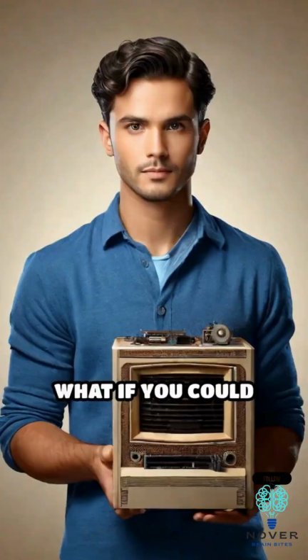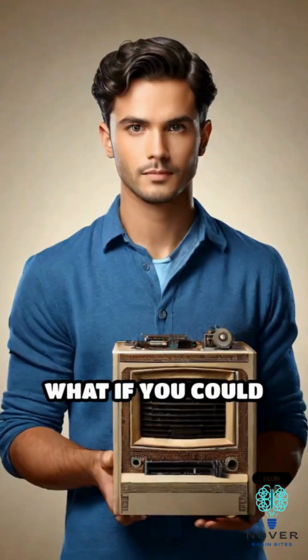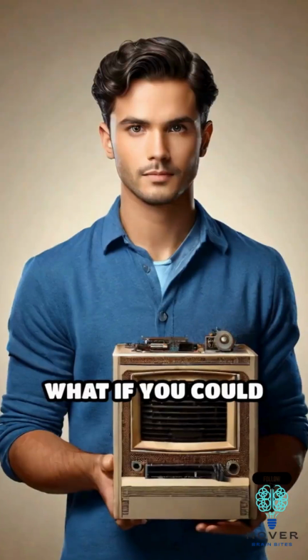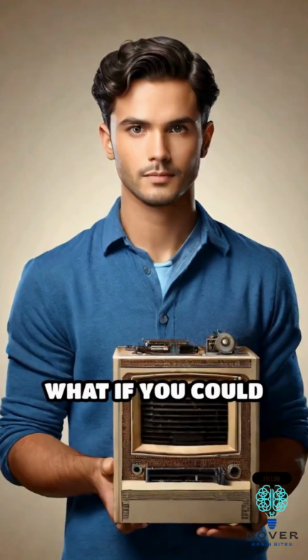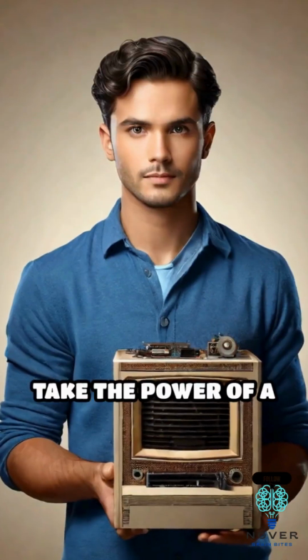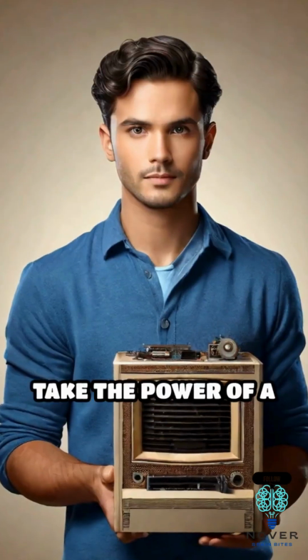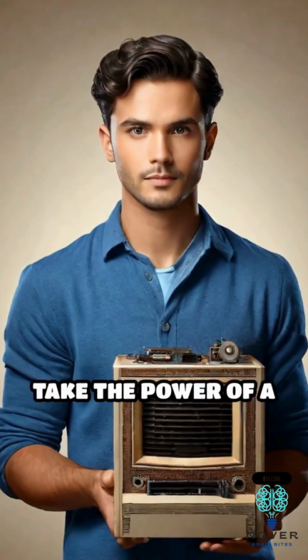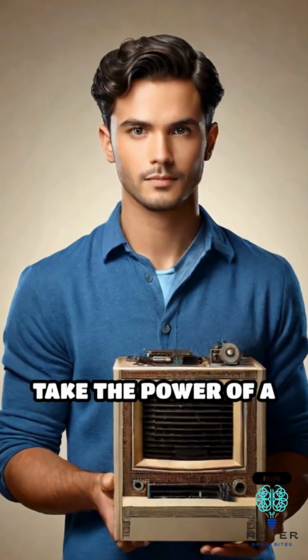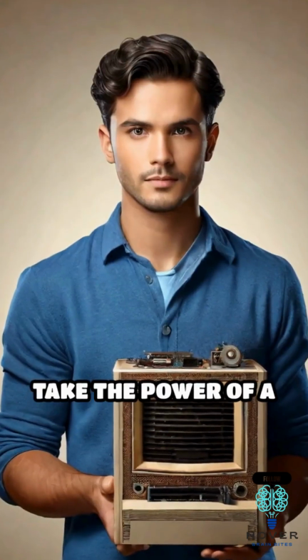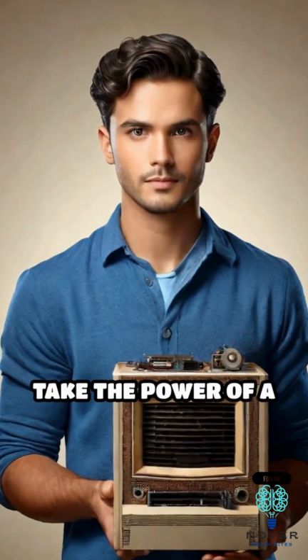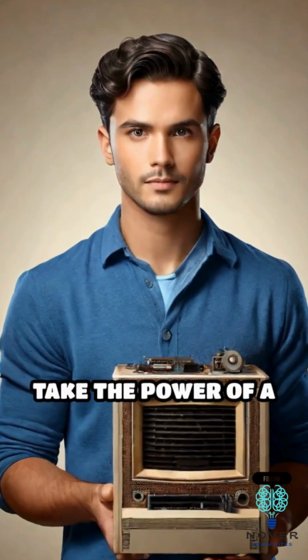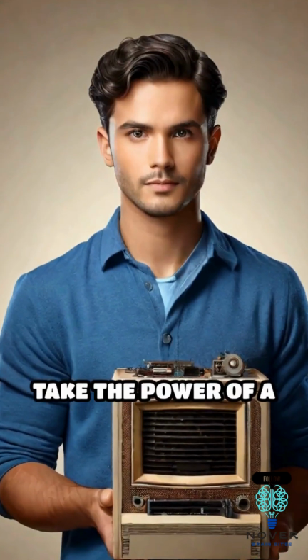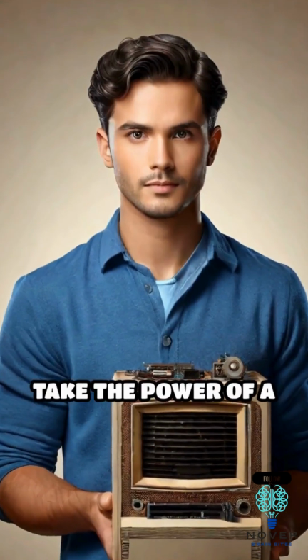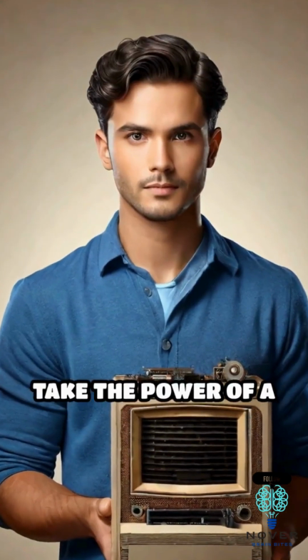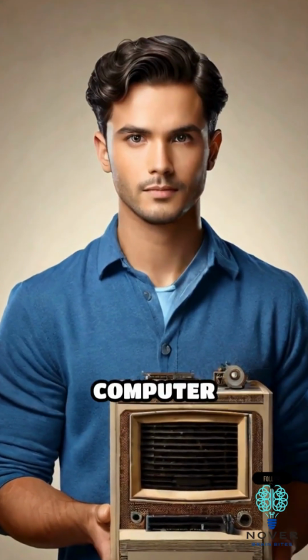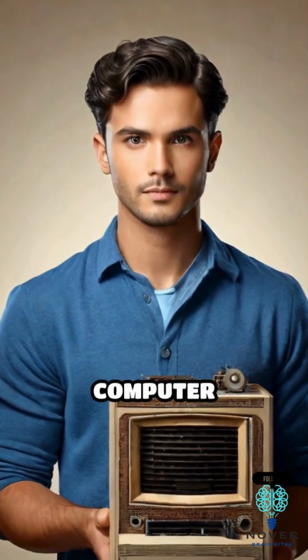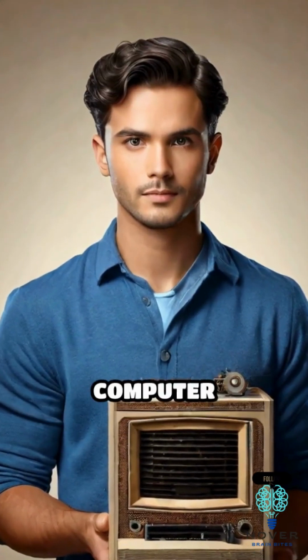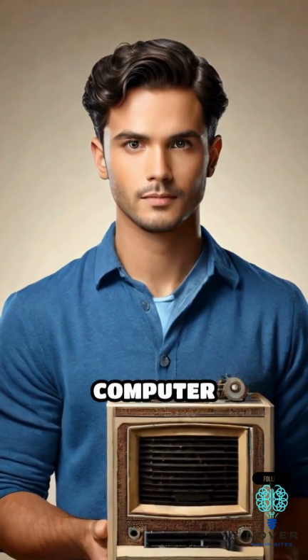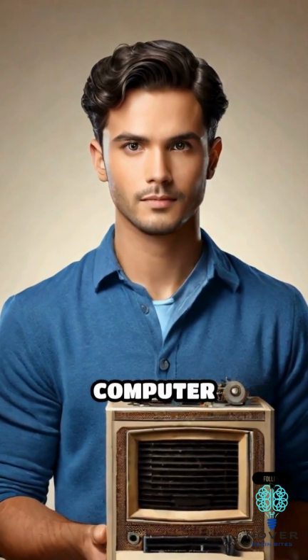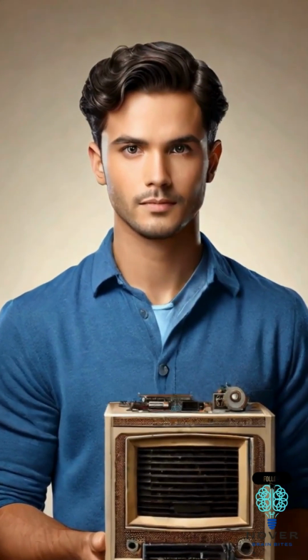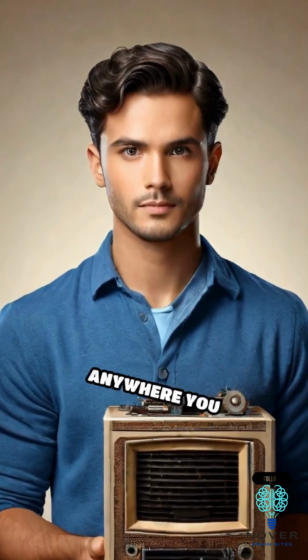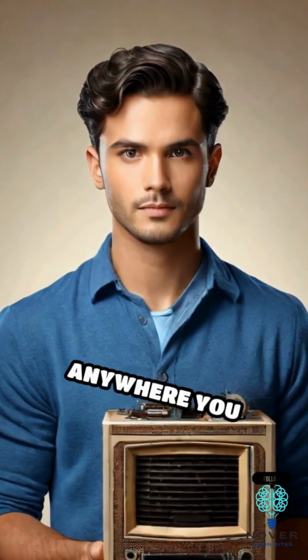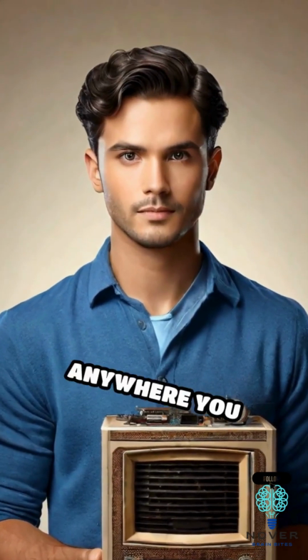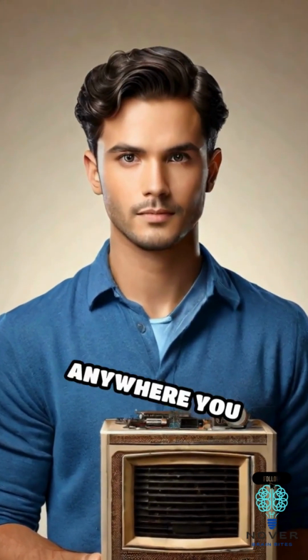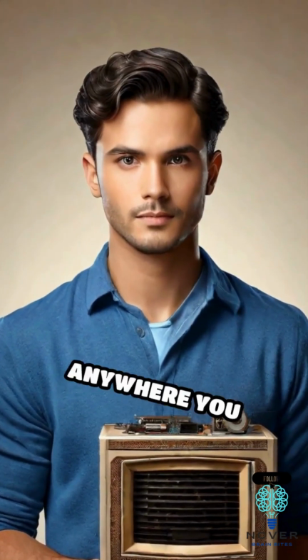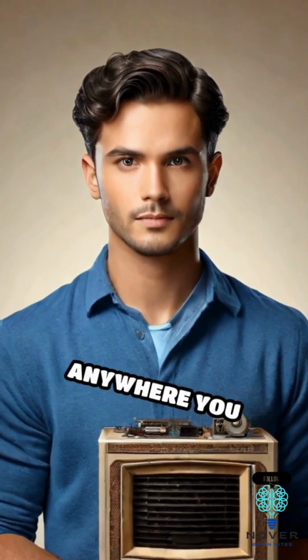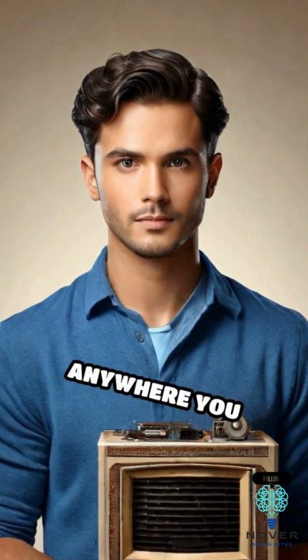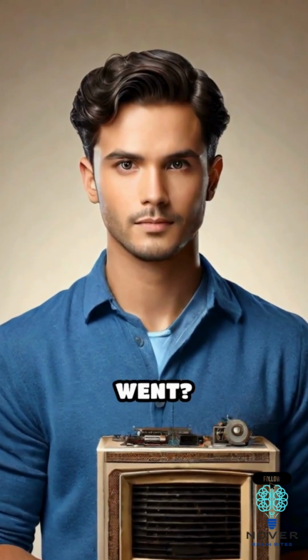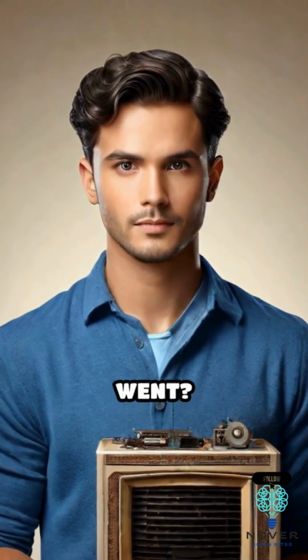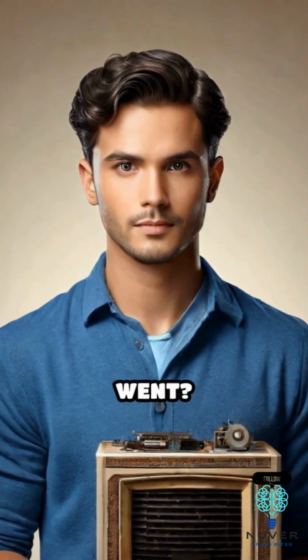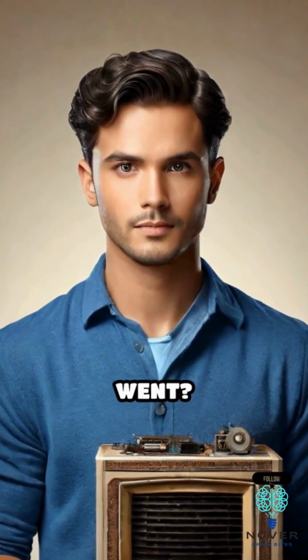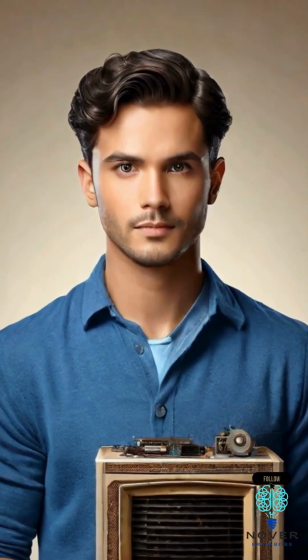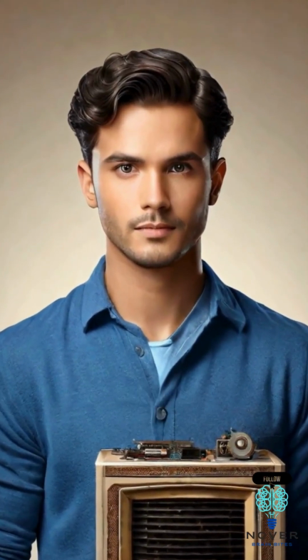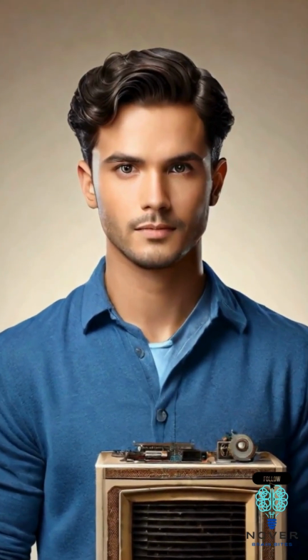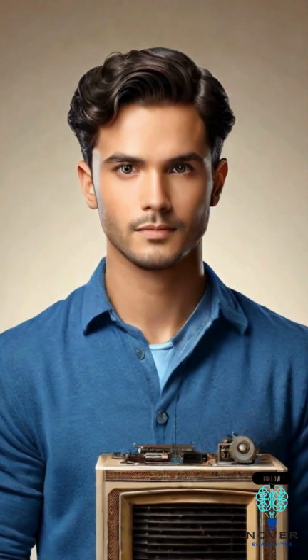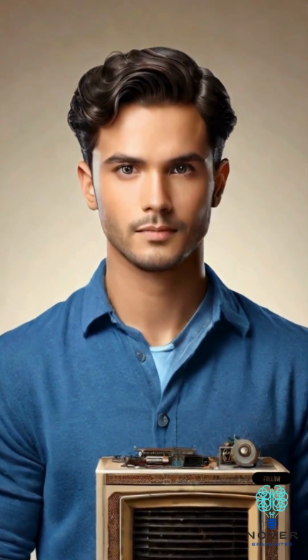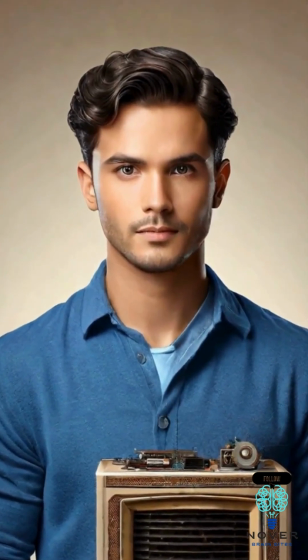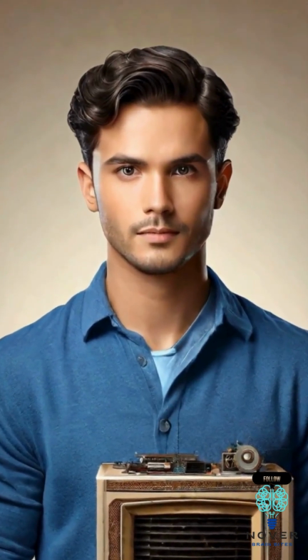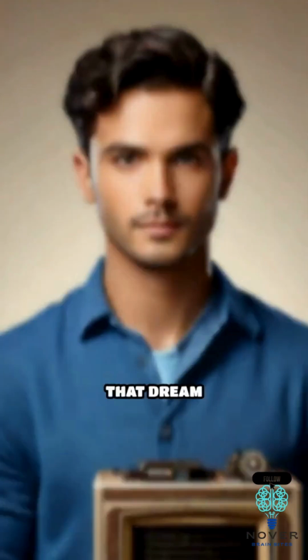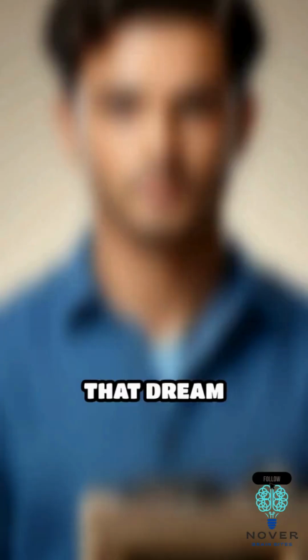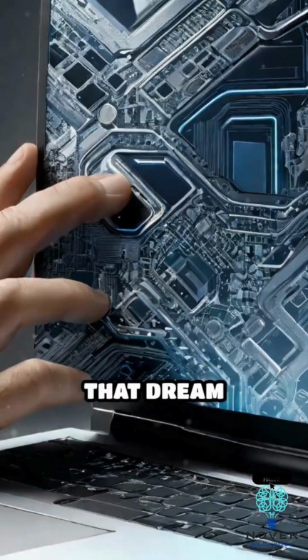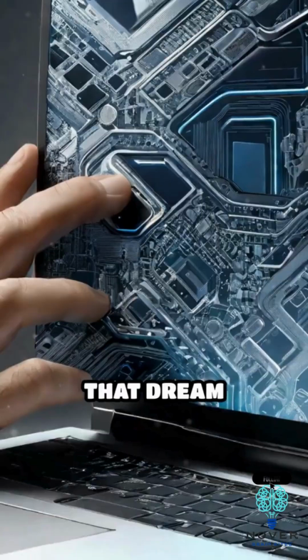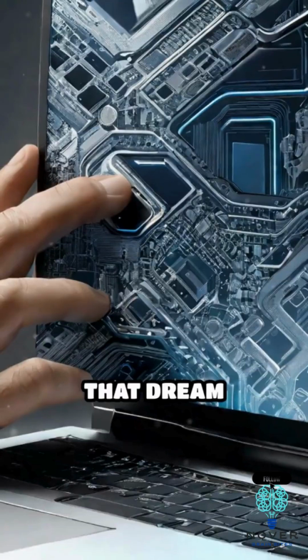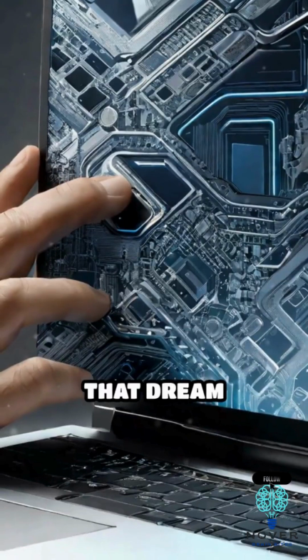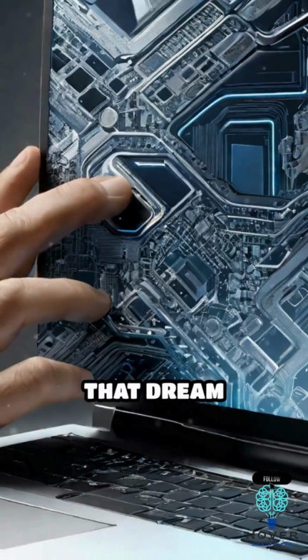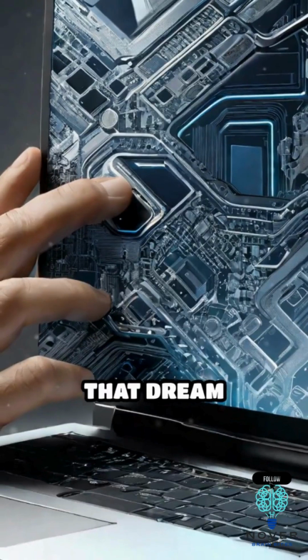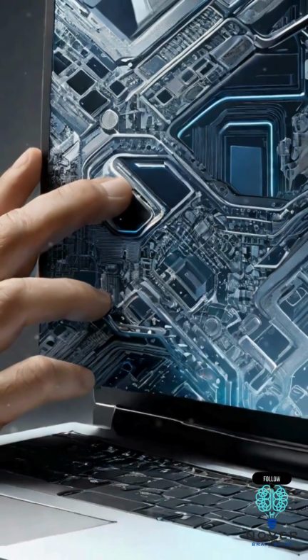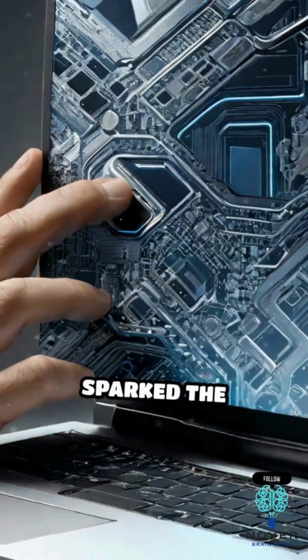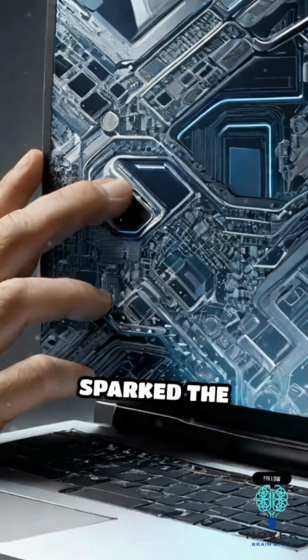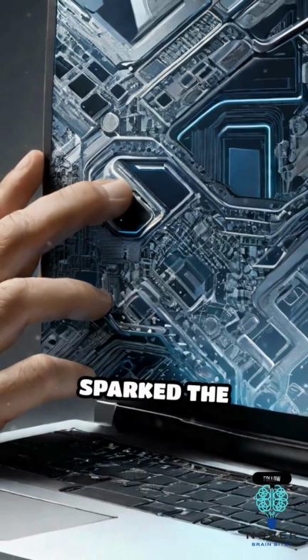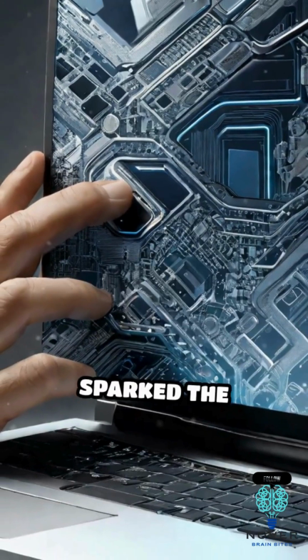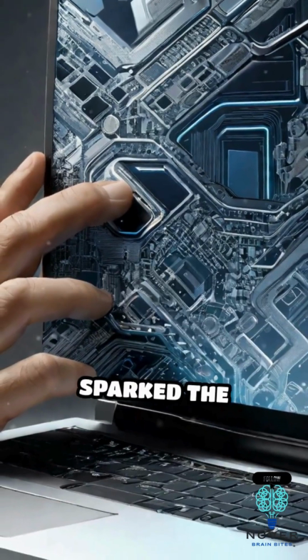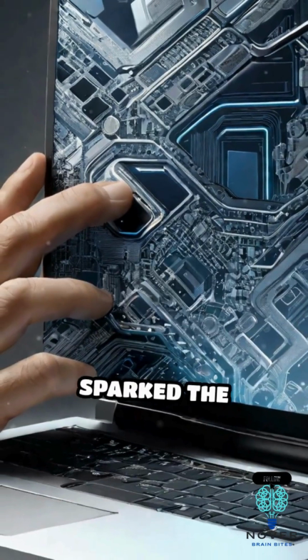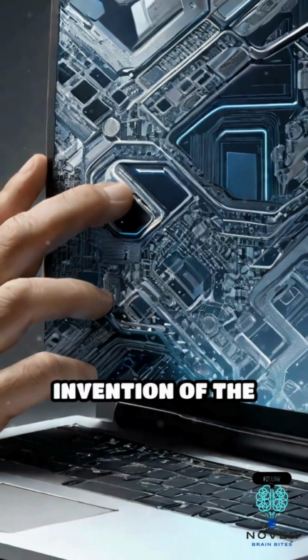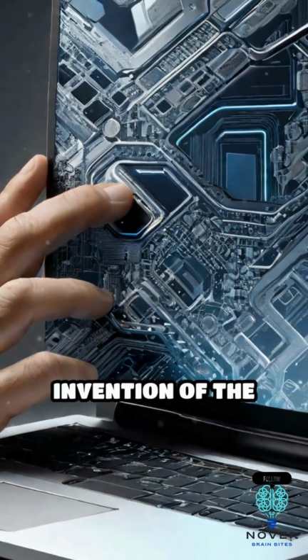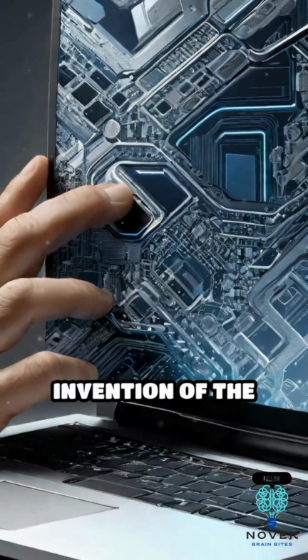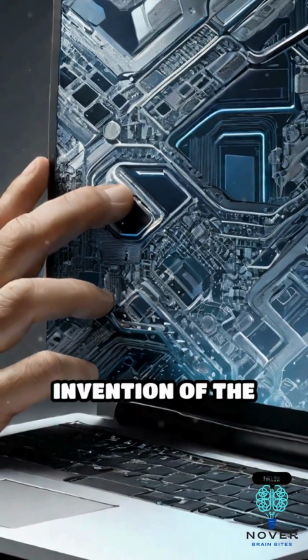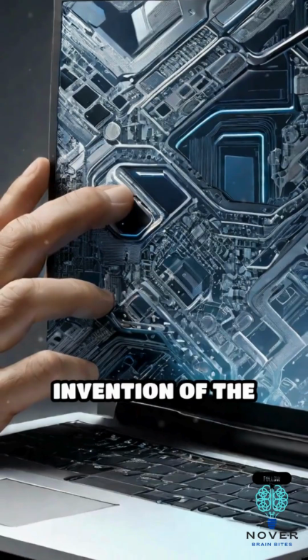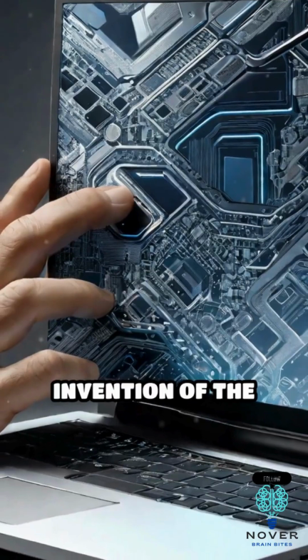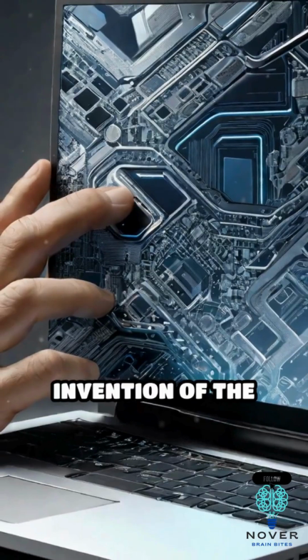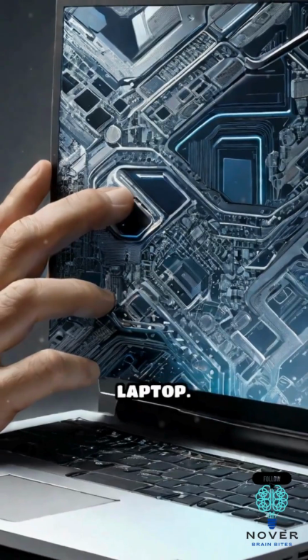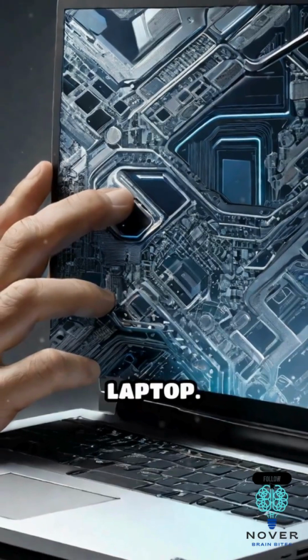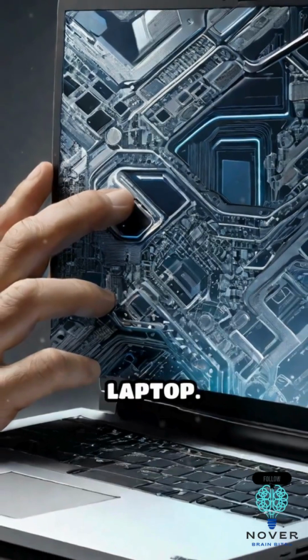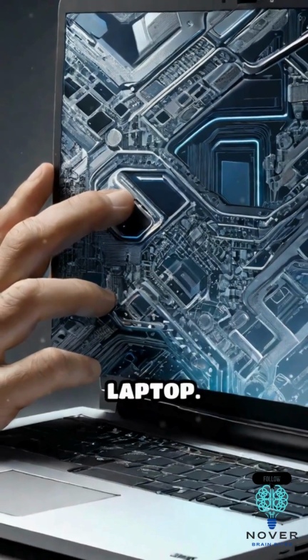What if you could take the power of a computer anywhere you went? That dream sparked the invention of the laptop.